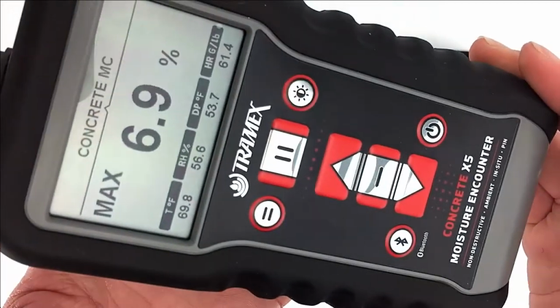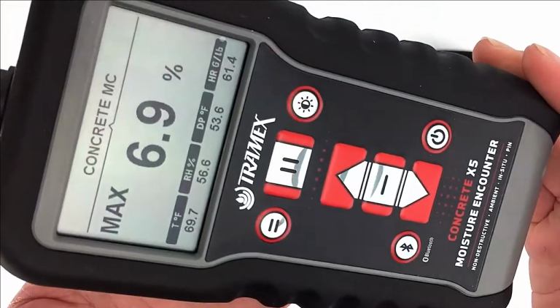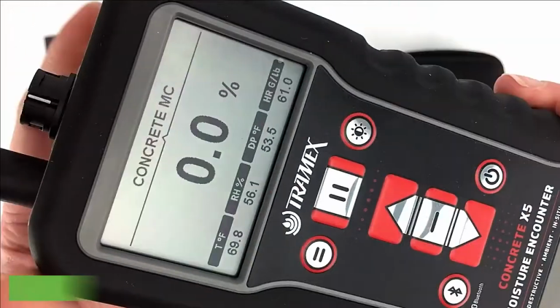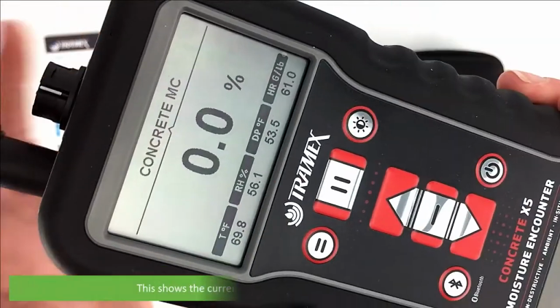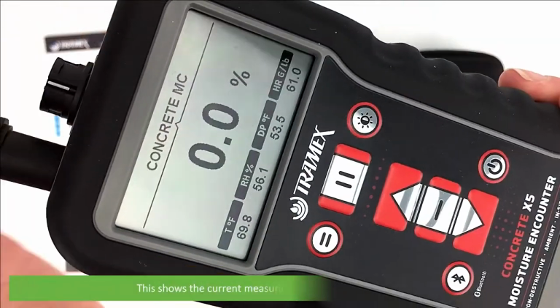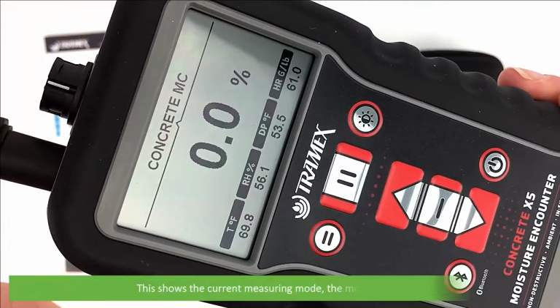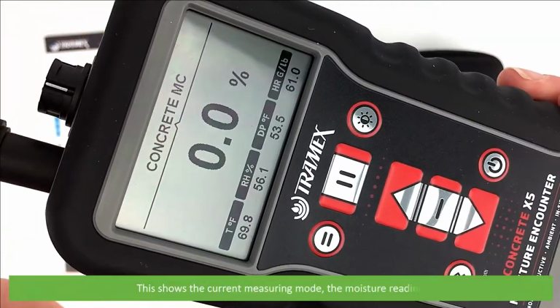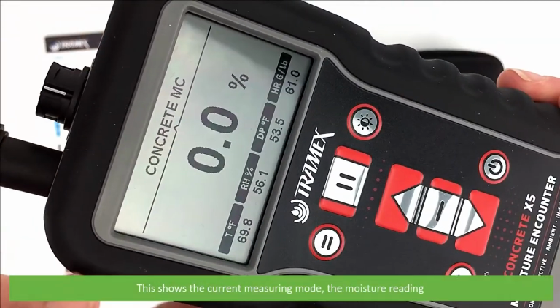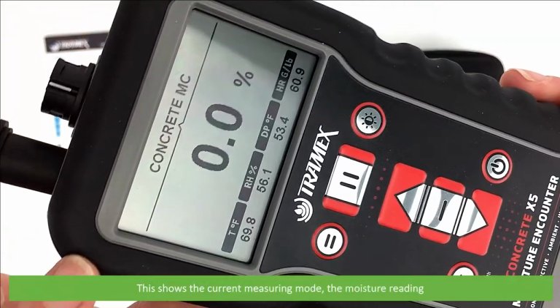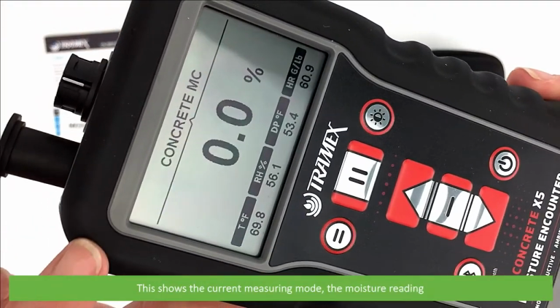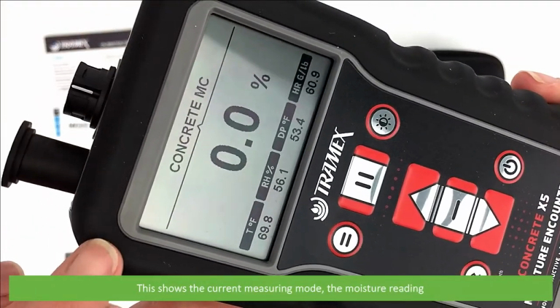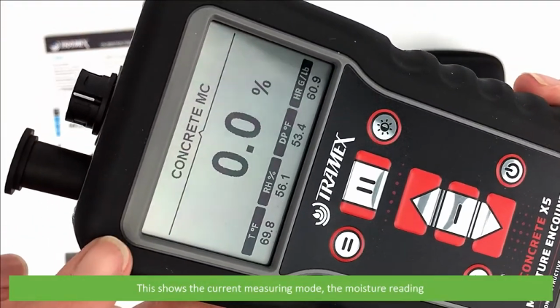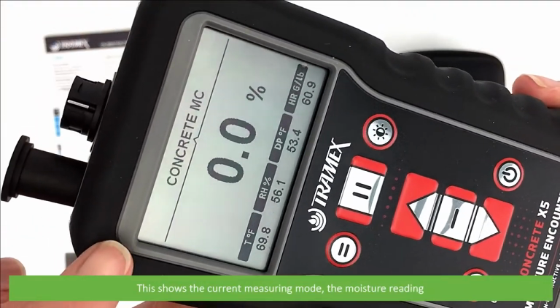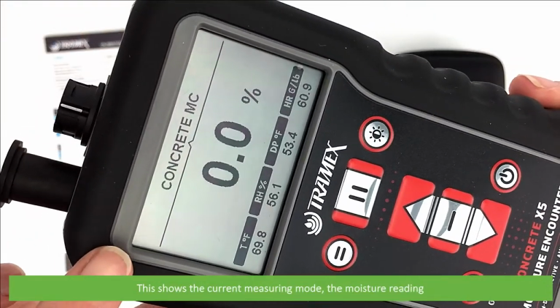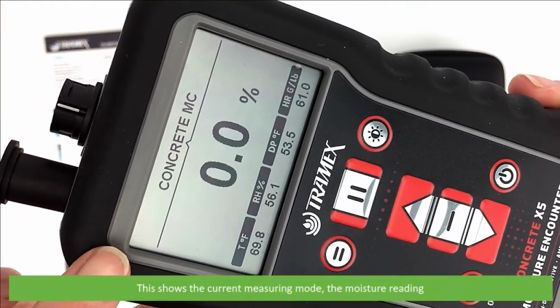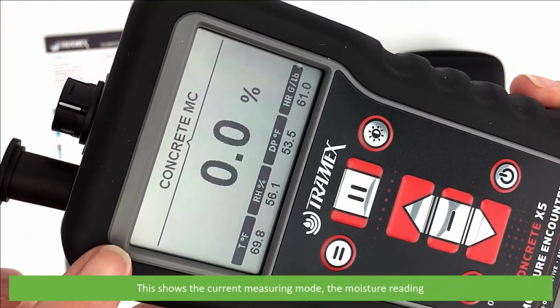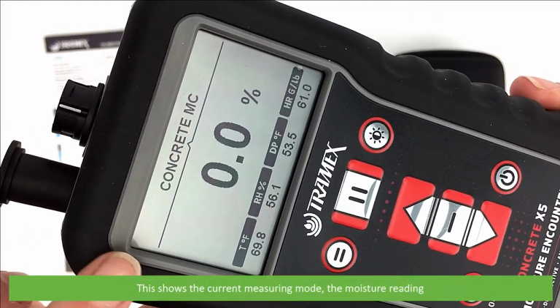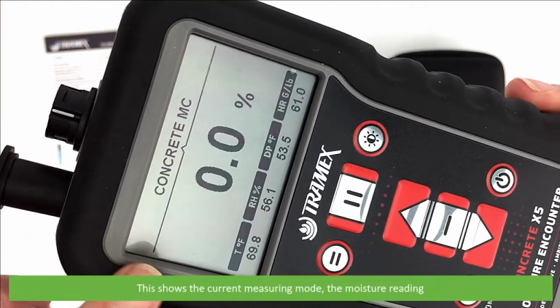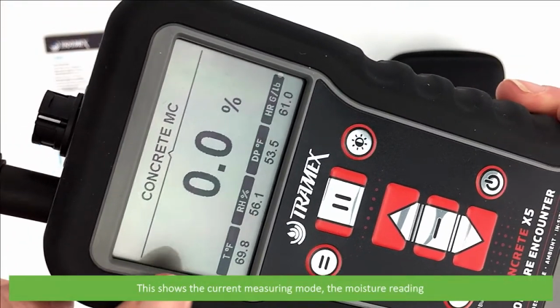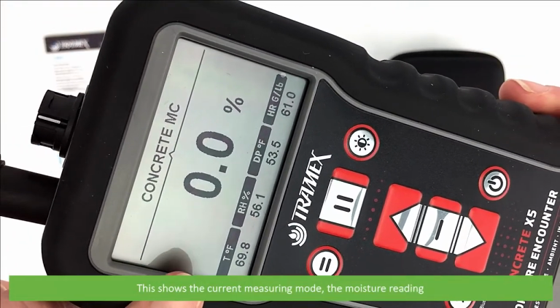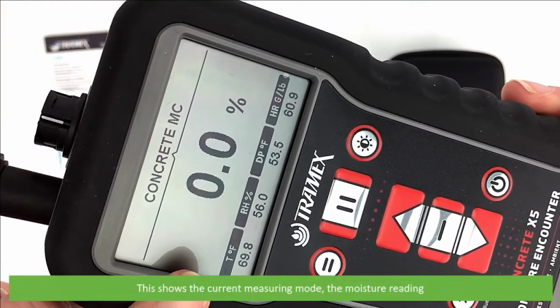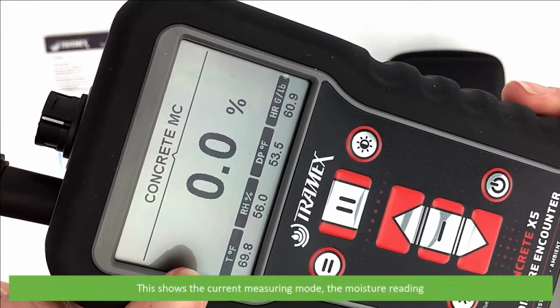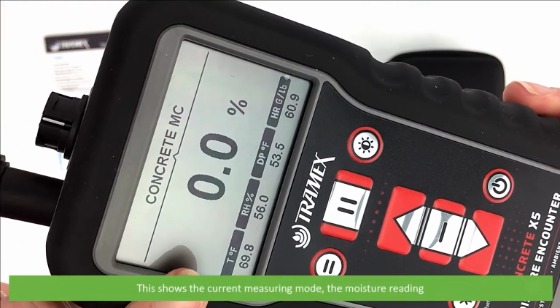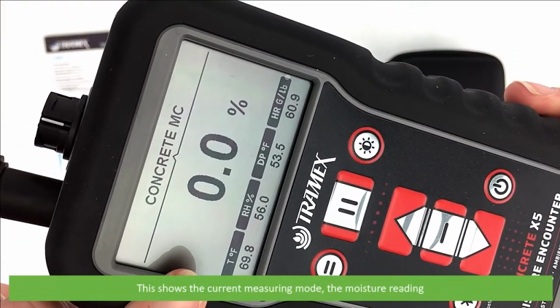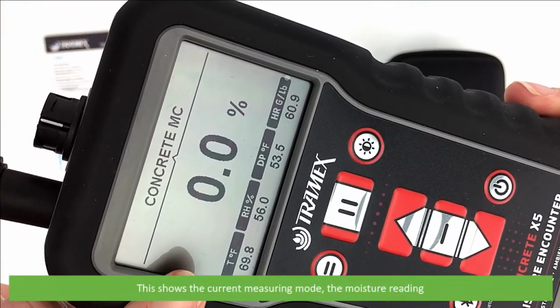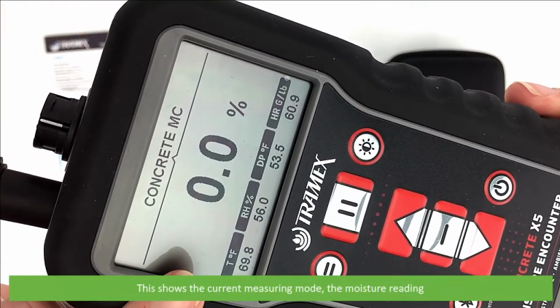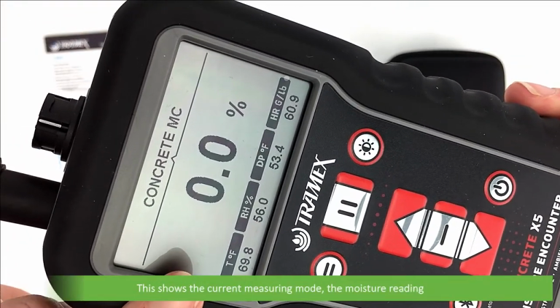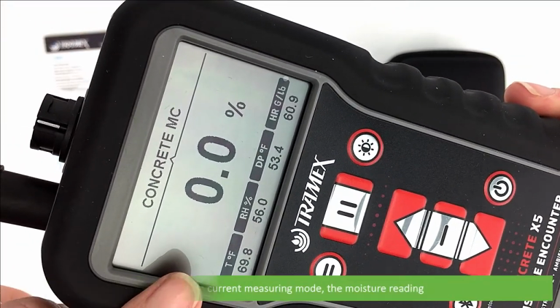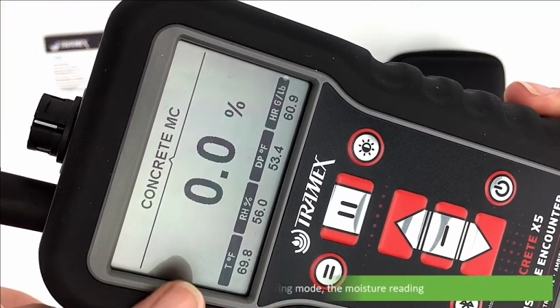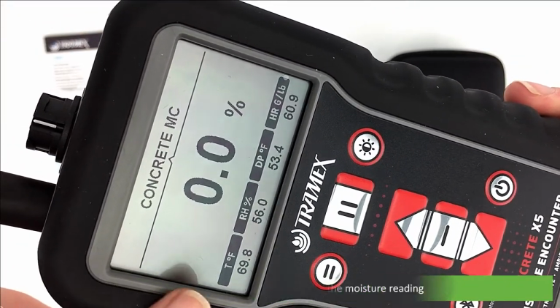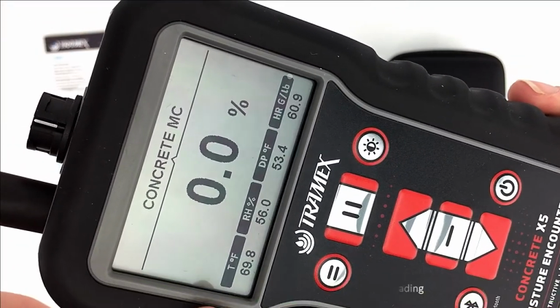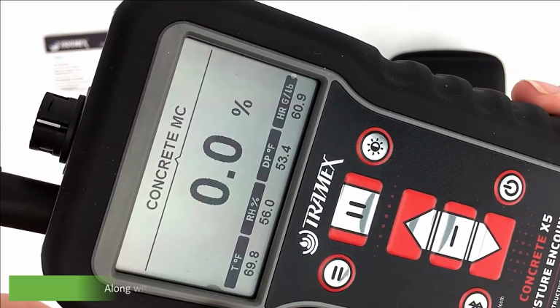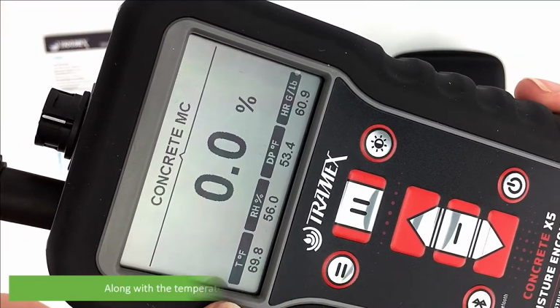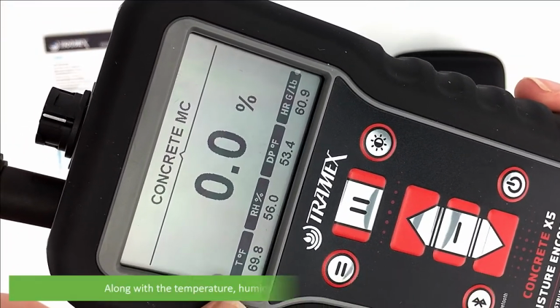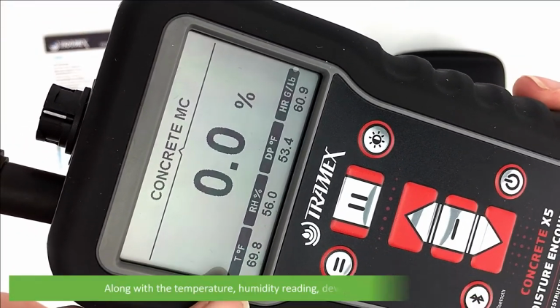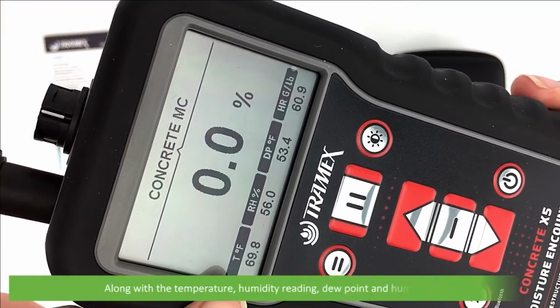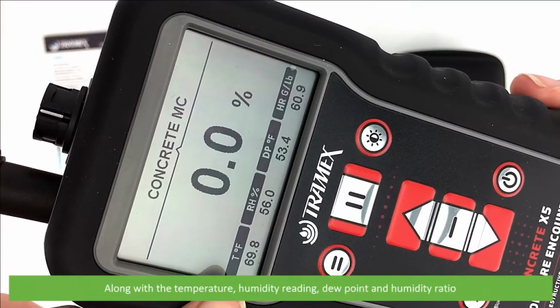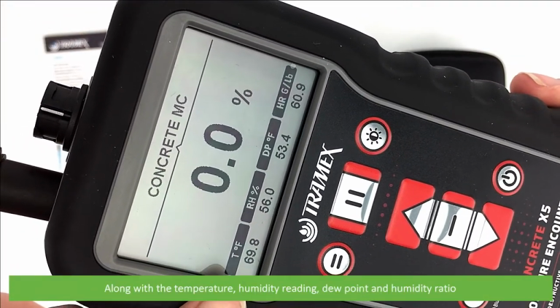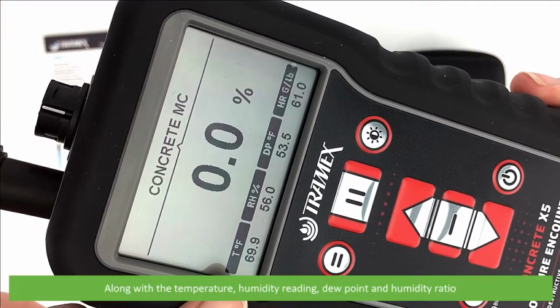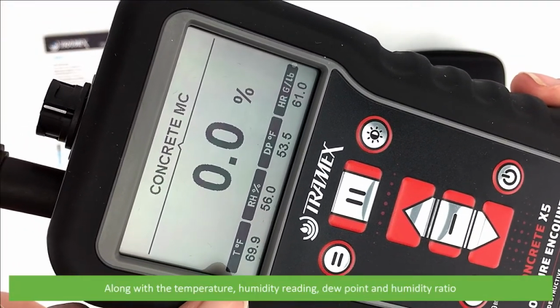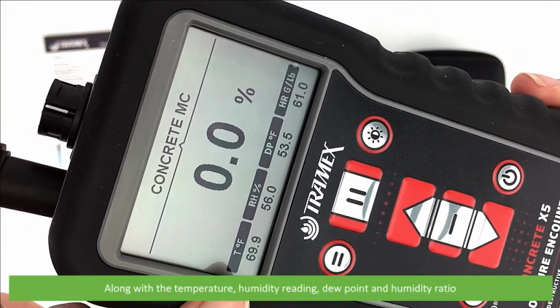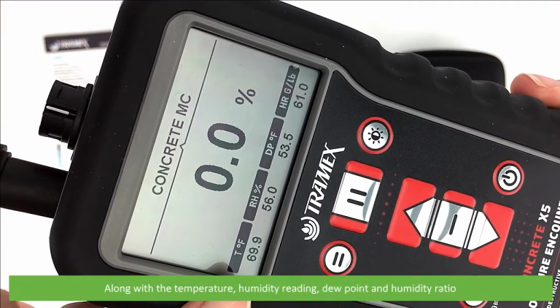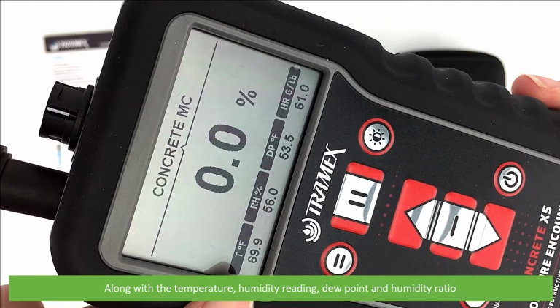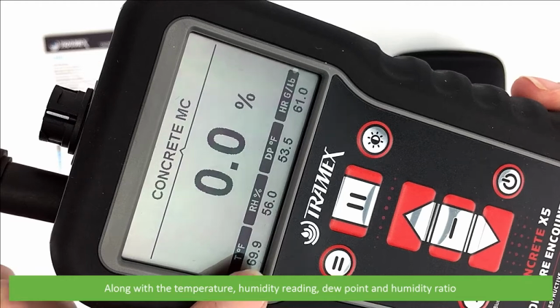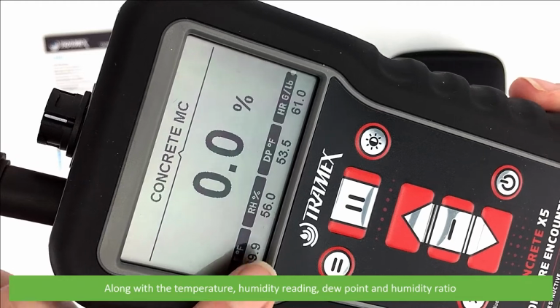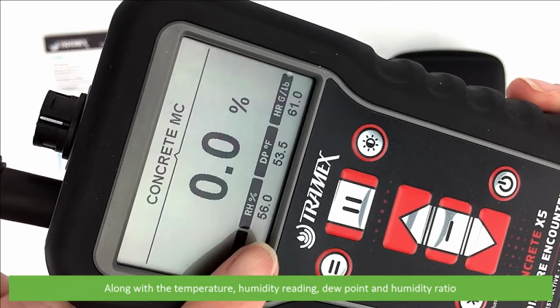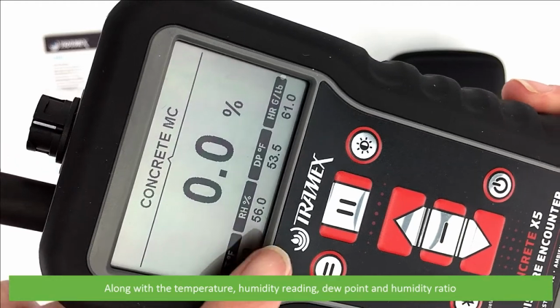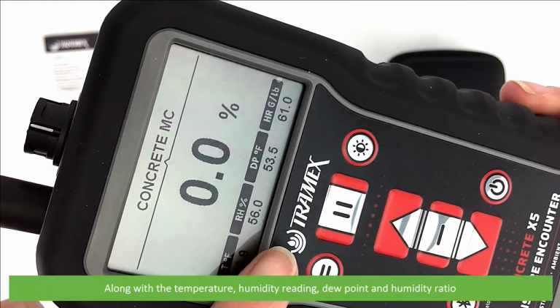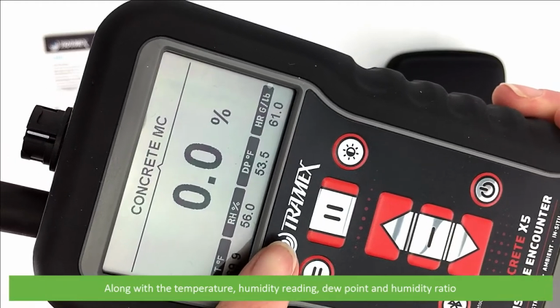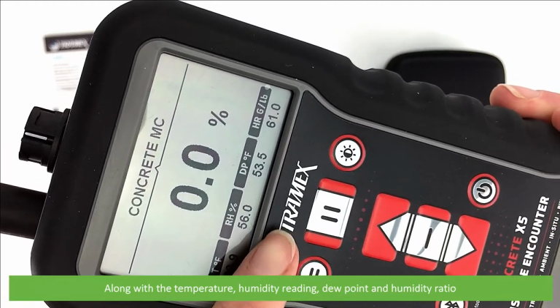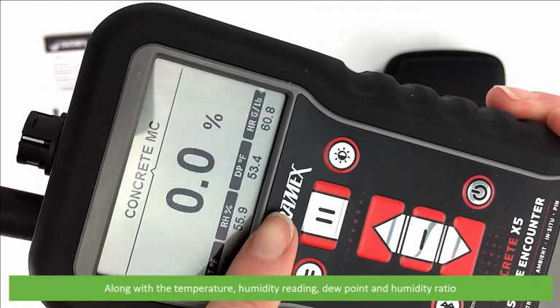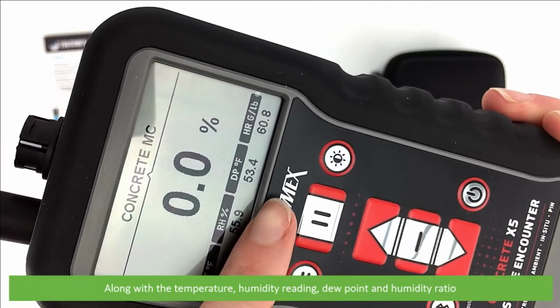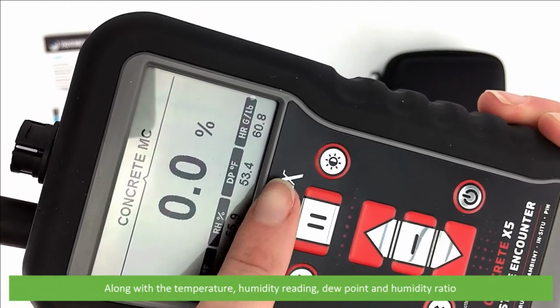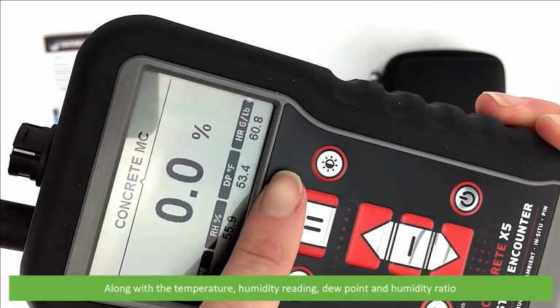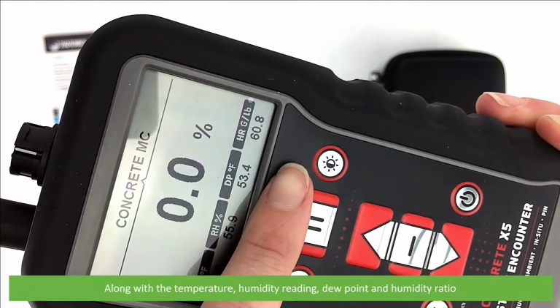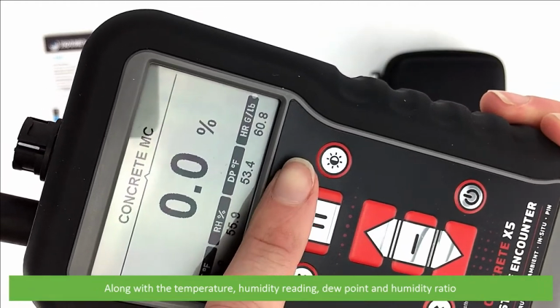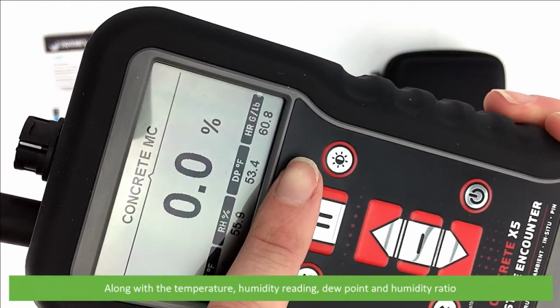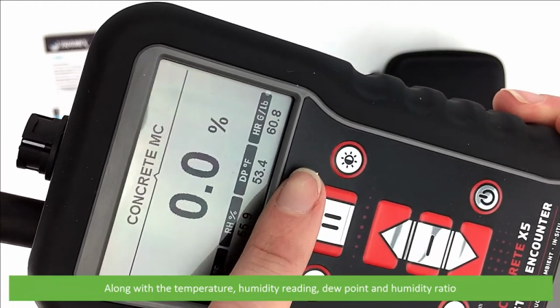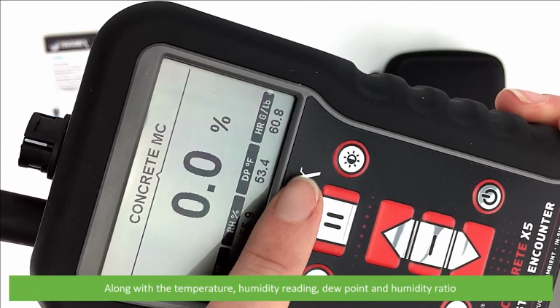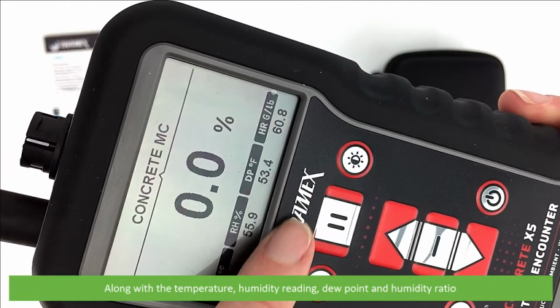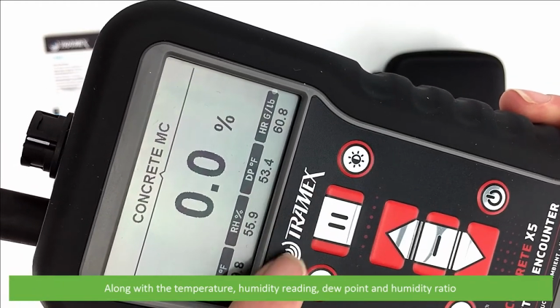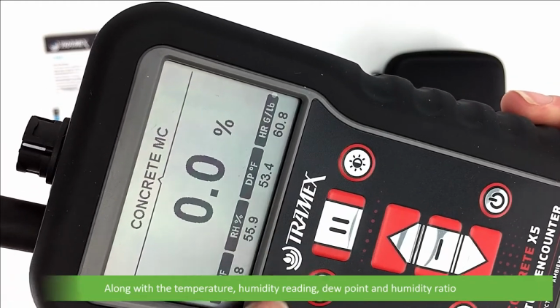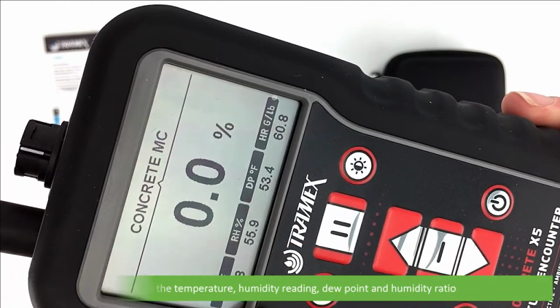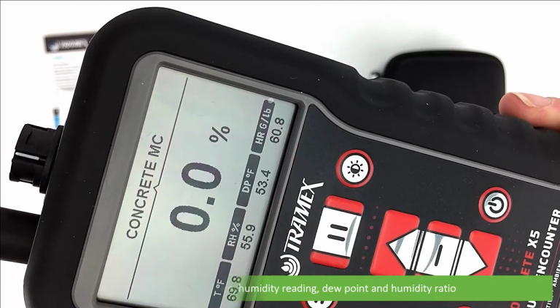The screen shows the current measuring mode, the reading, along with the temperature, humidity reading, dew point and humidity ratio.